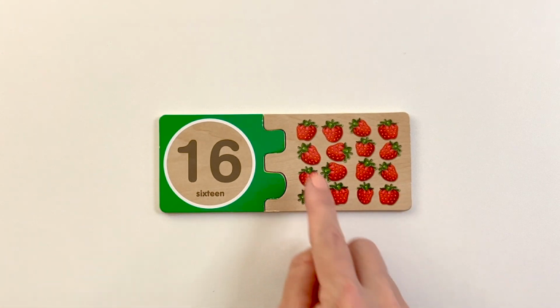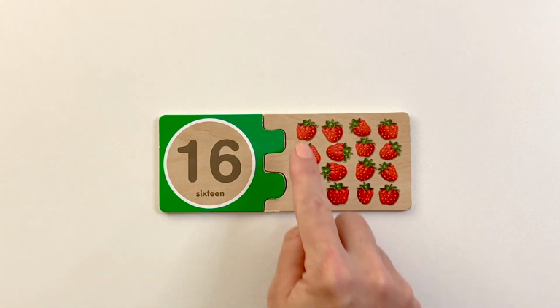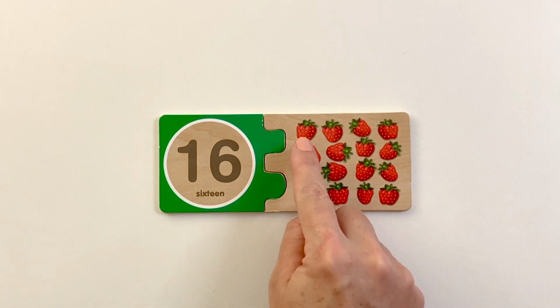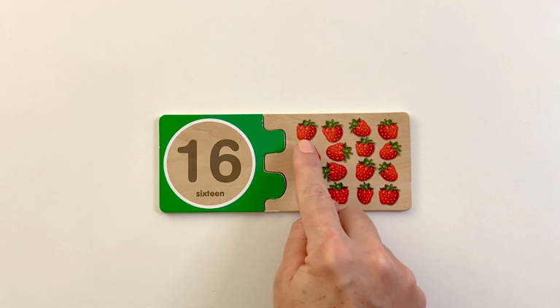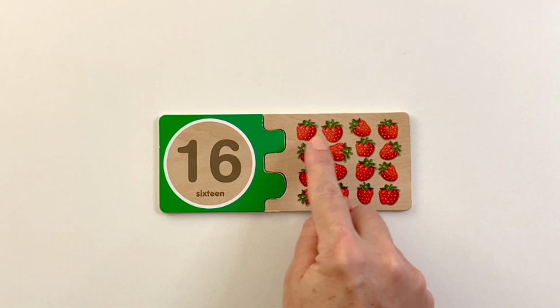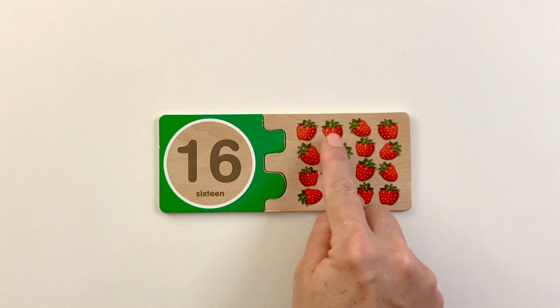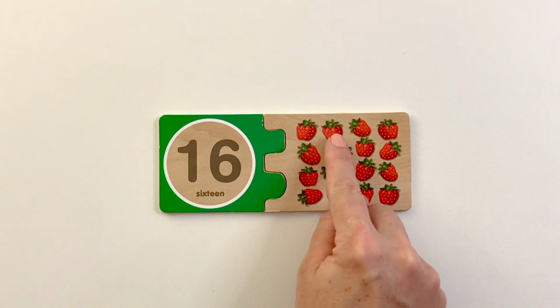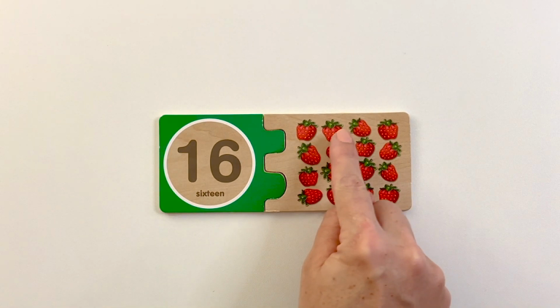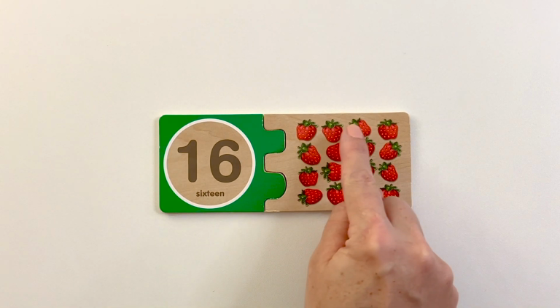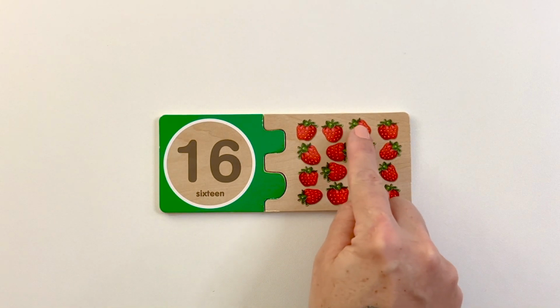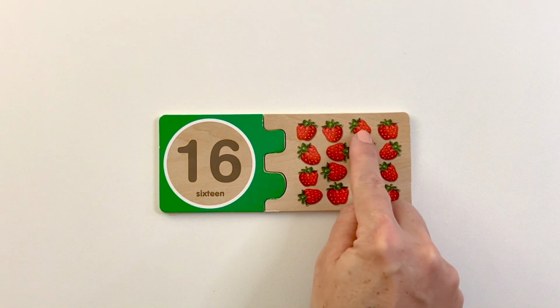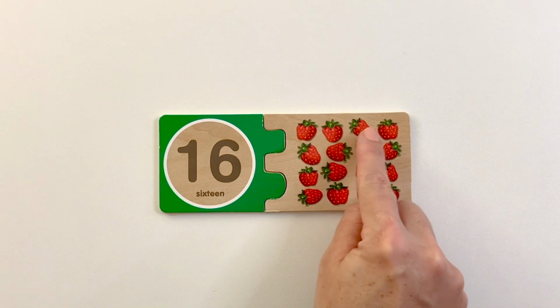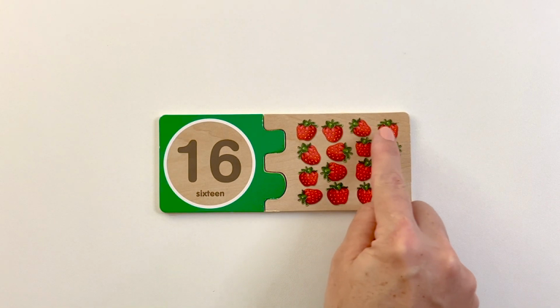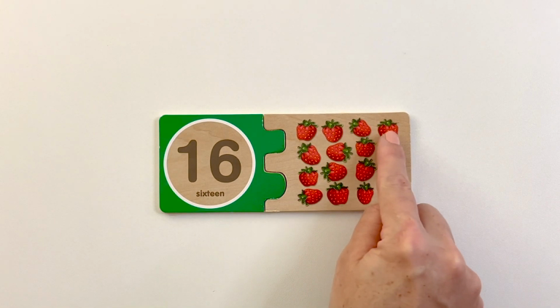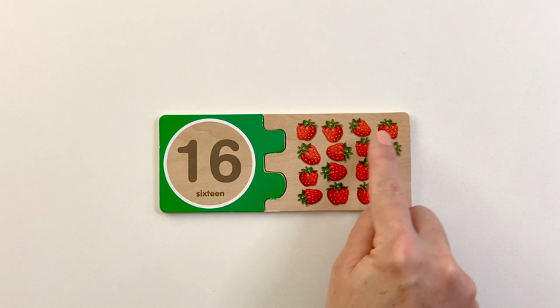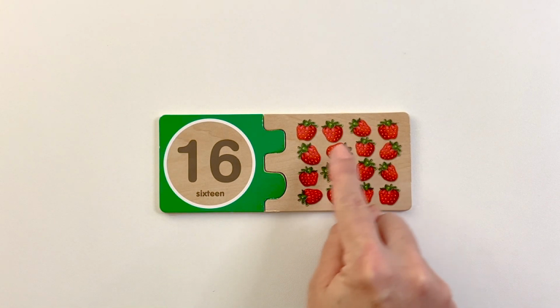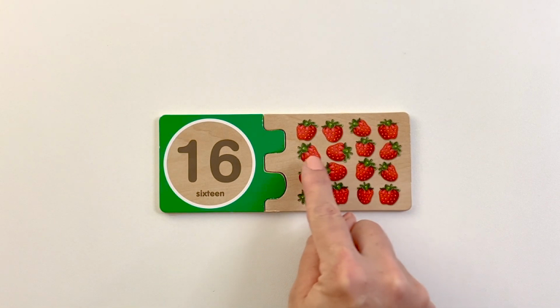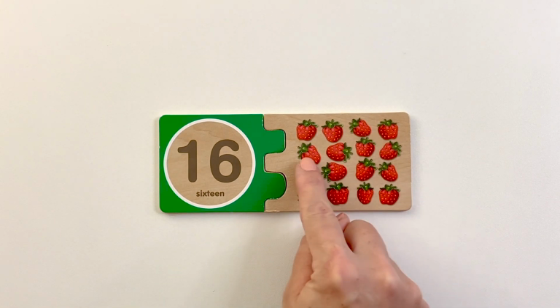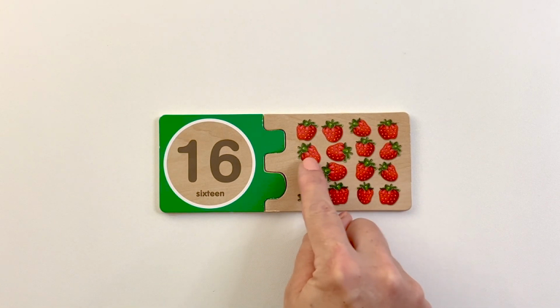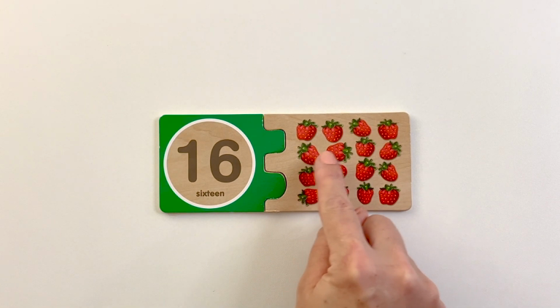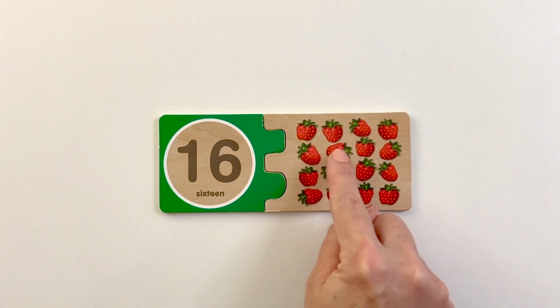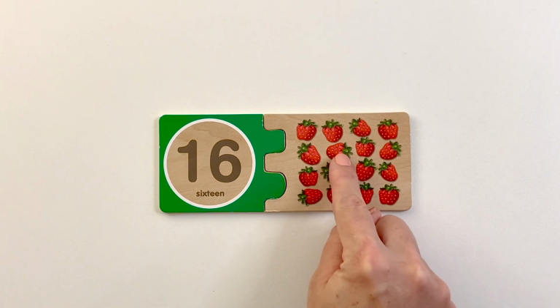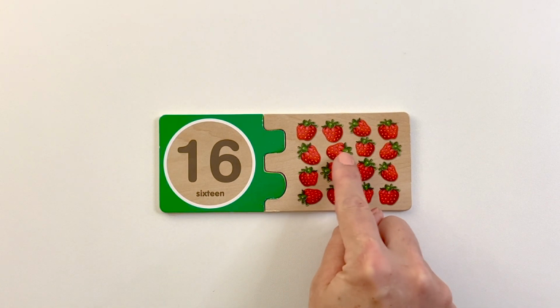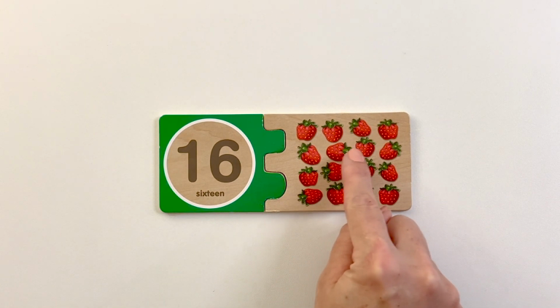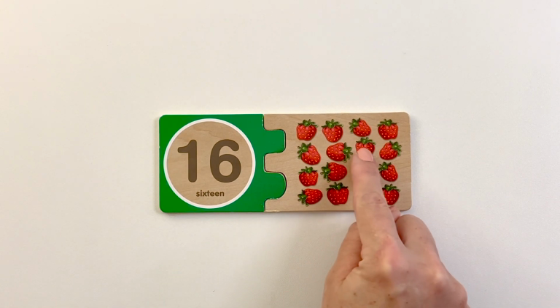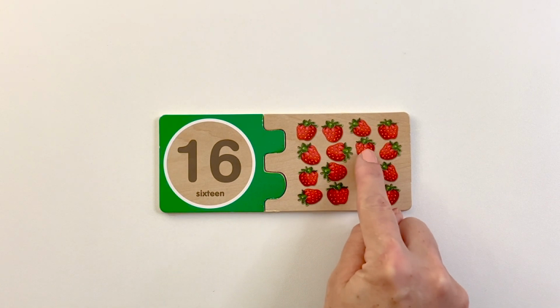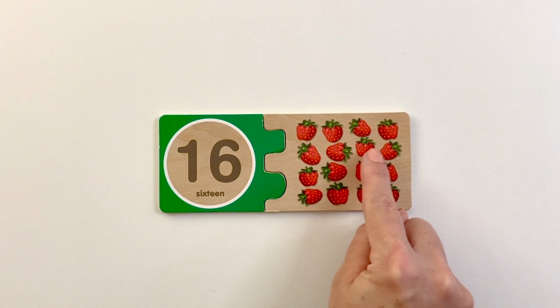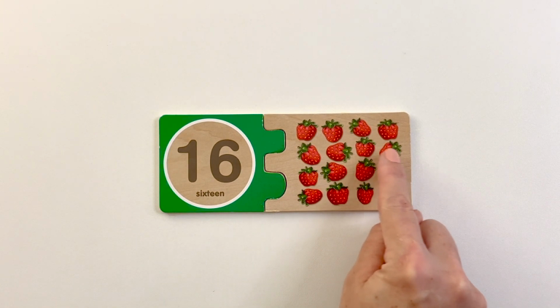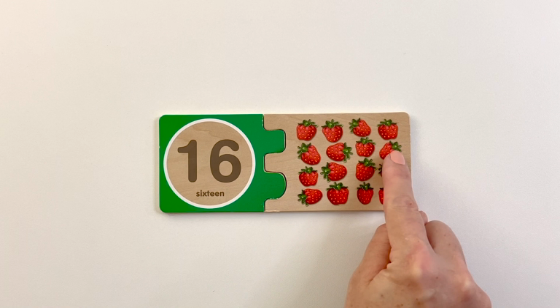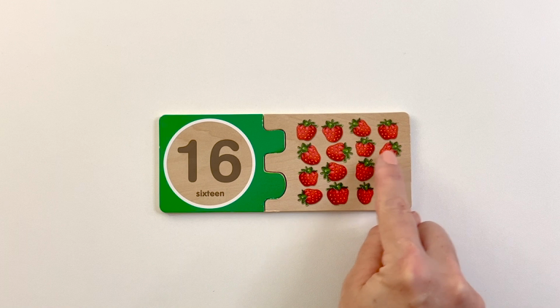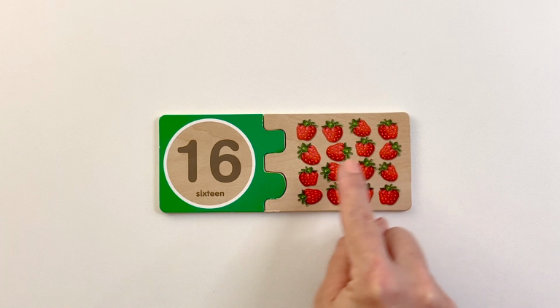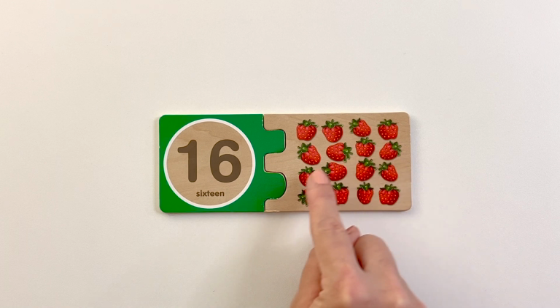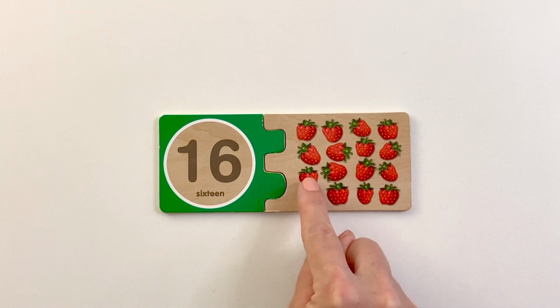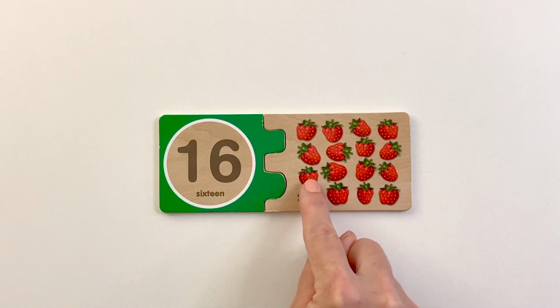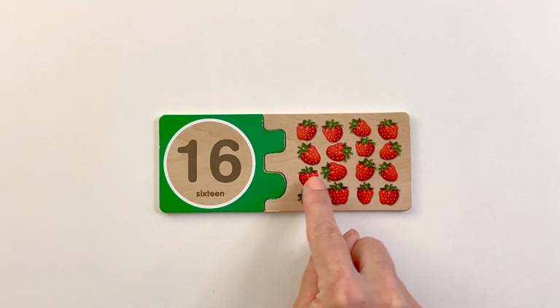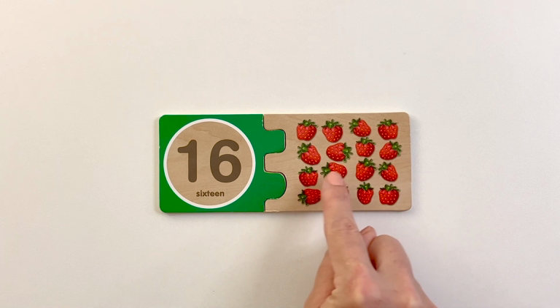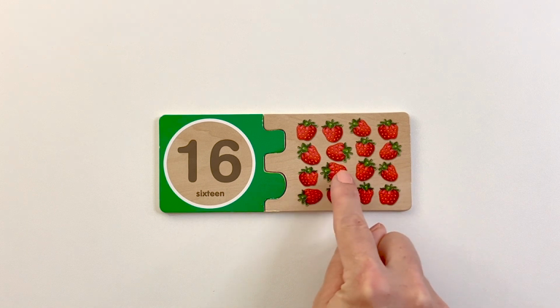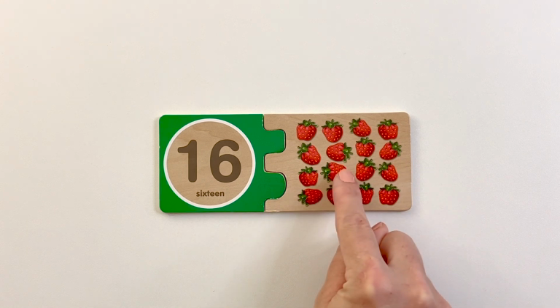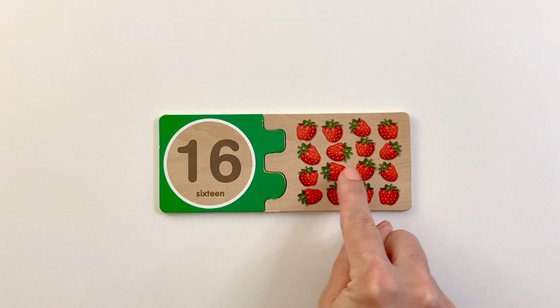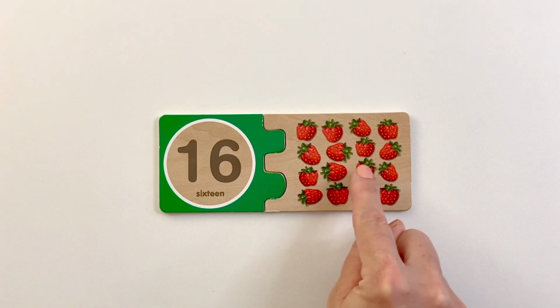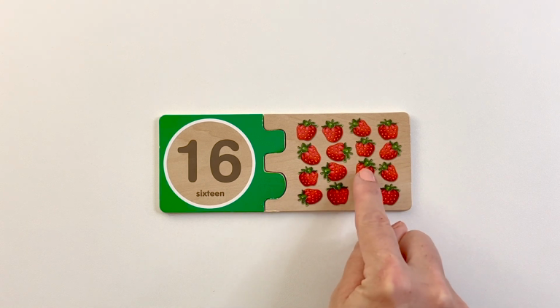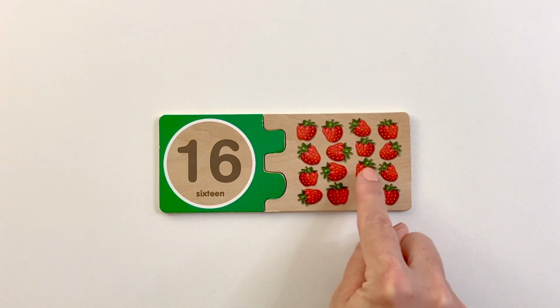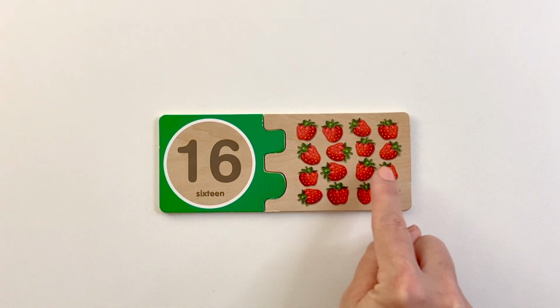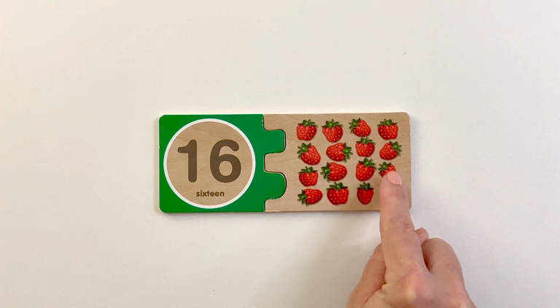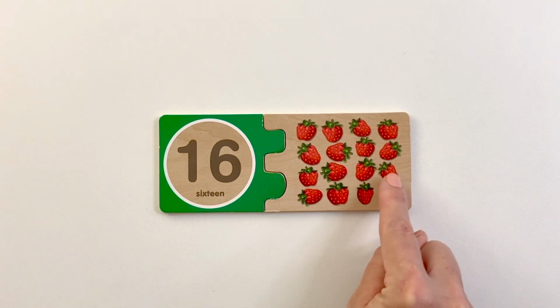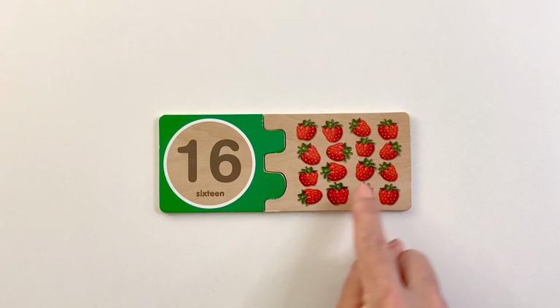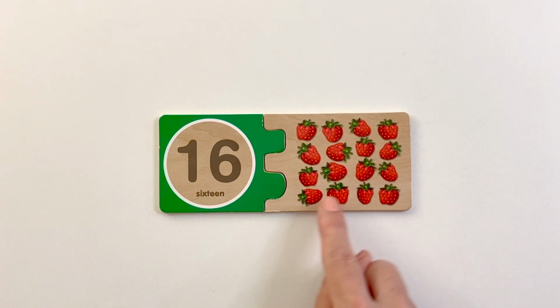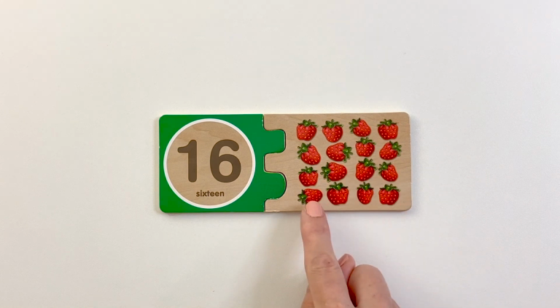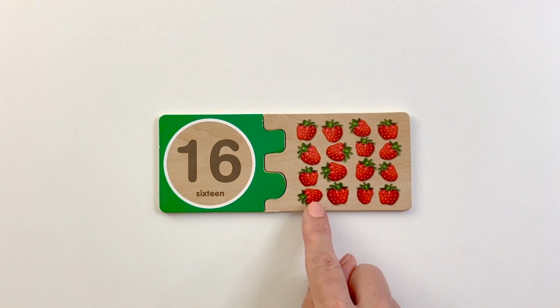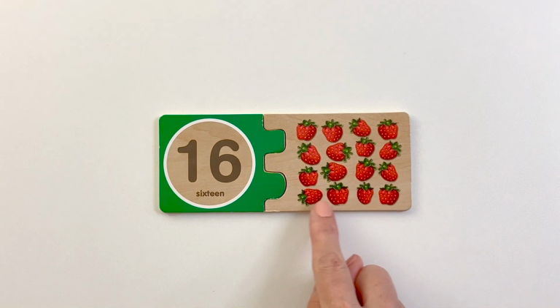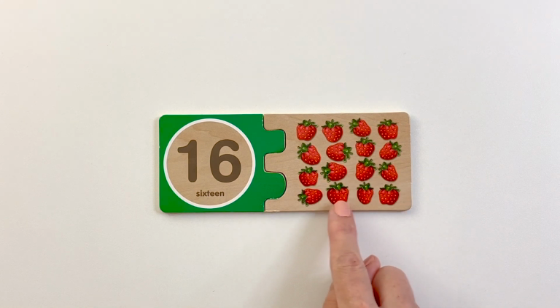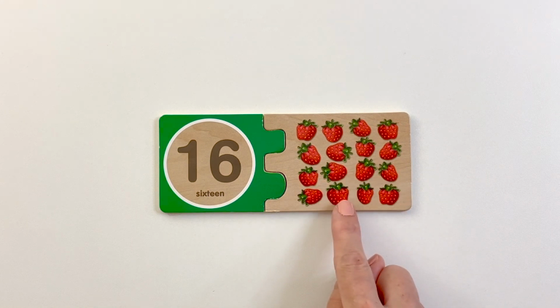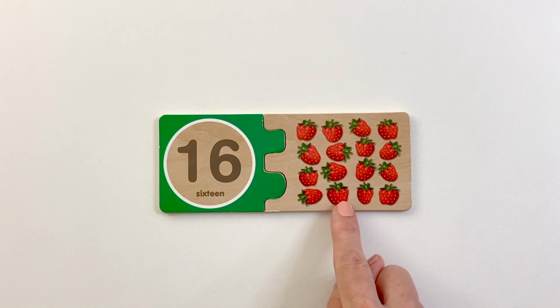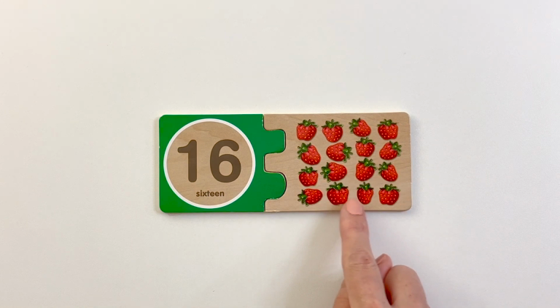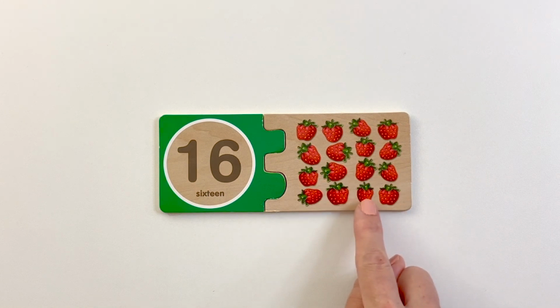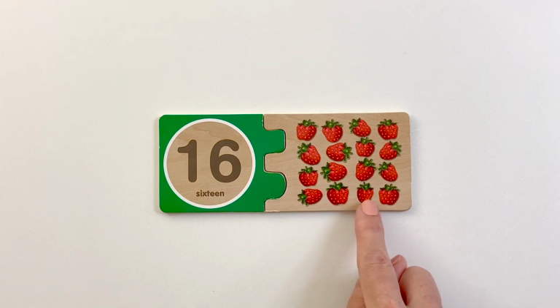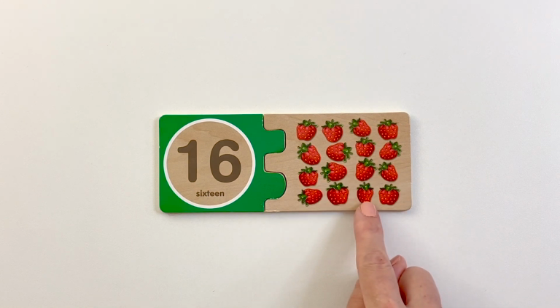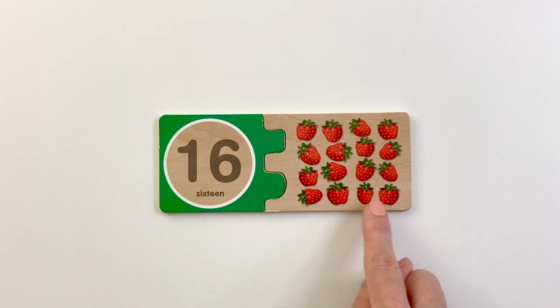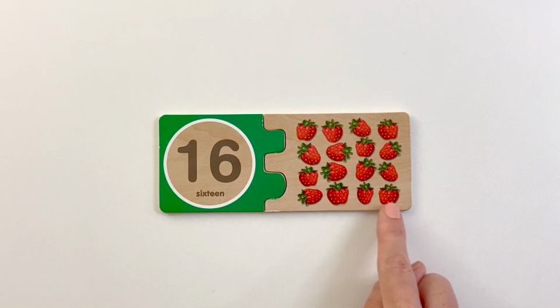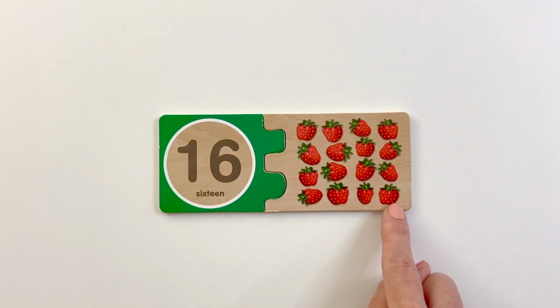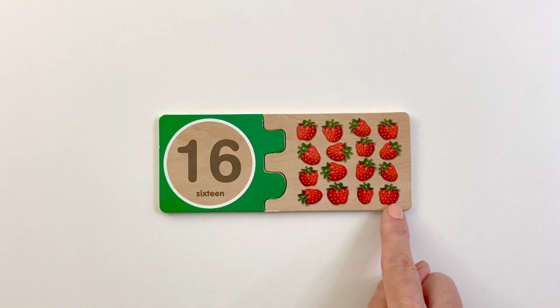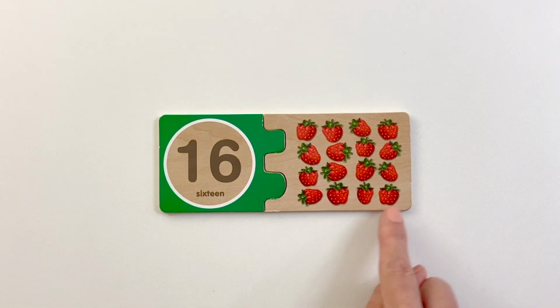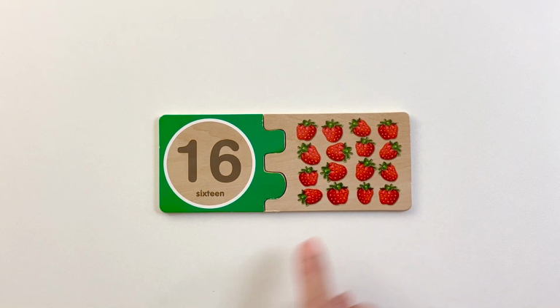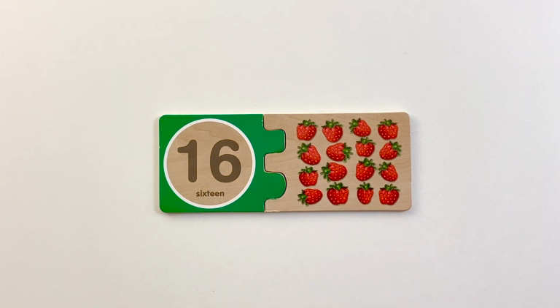One, two, three, four, five, six, seven, eight, nine, ten, eleven, twelve, thirteen, fourteen, fifteen, sixteen.